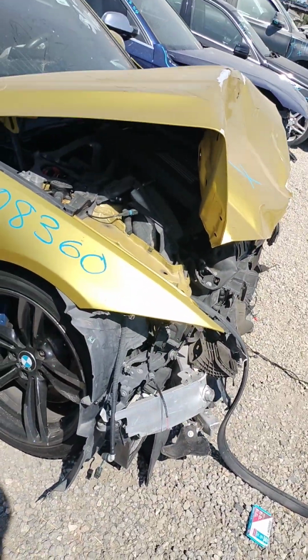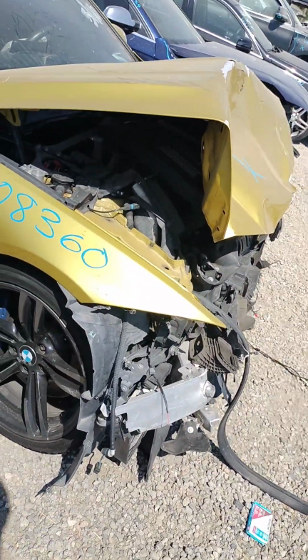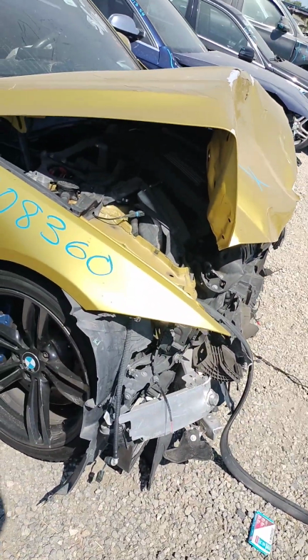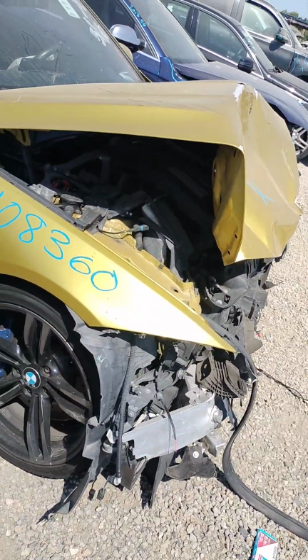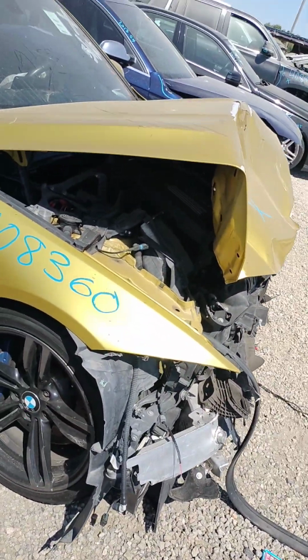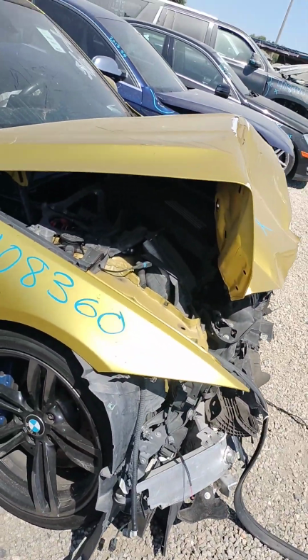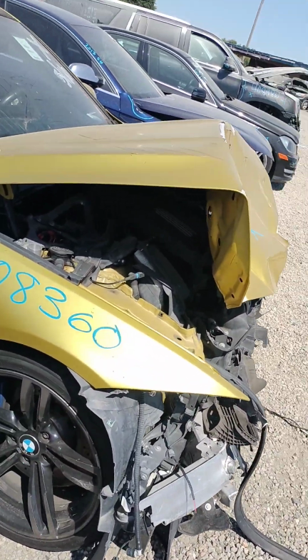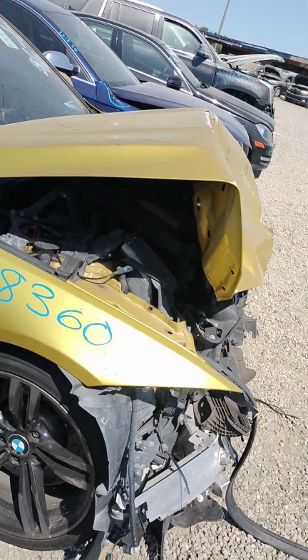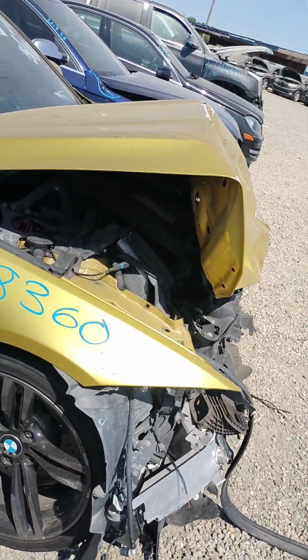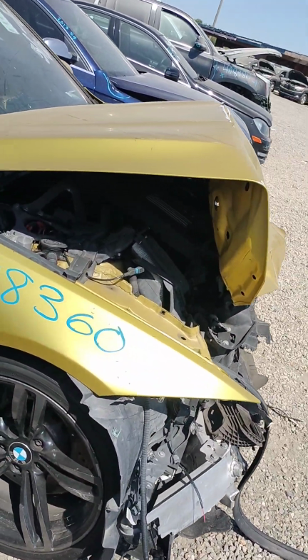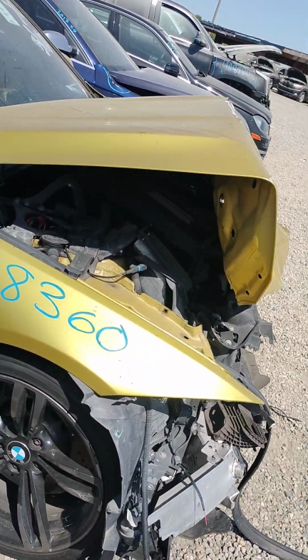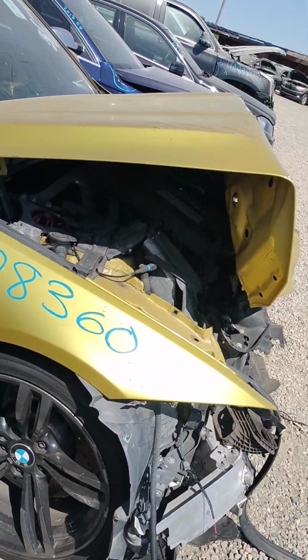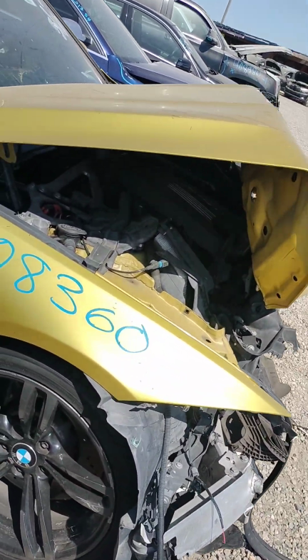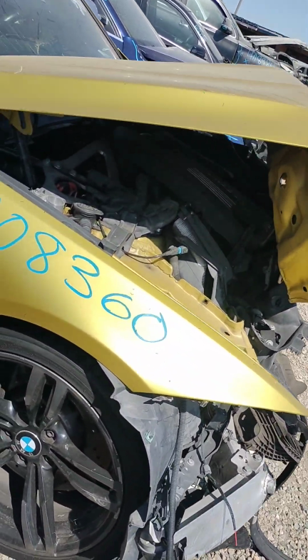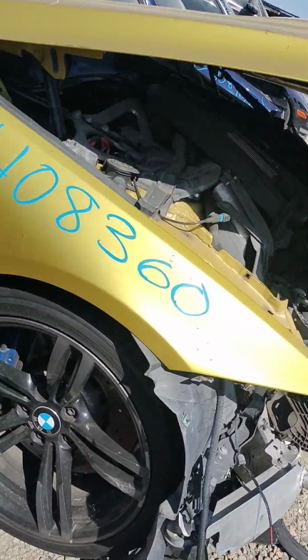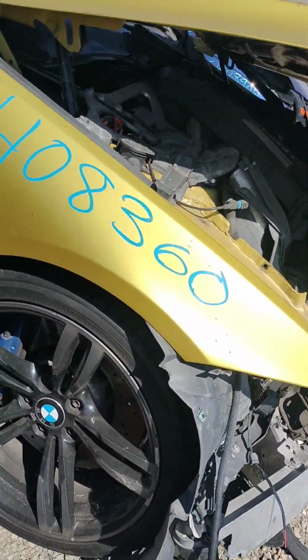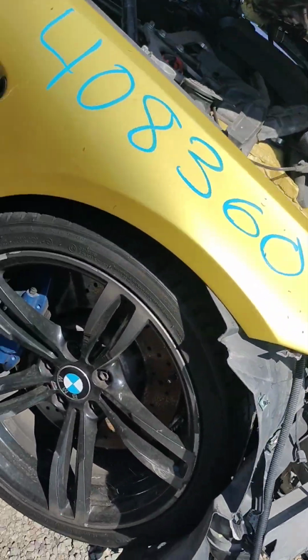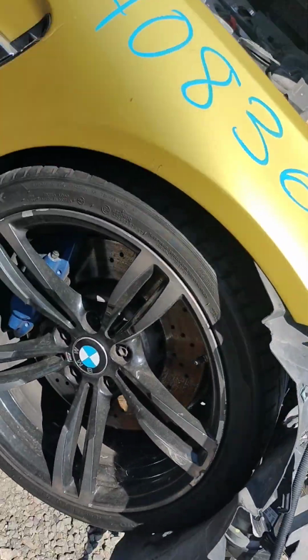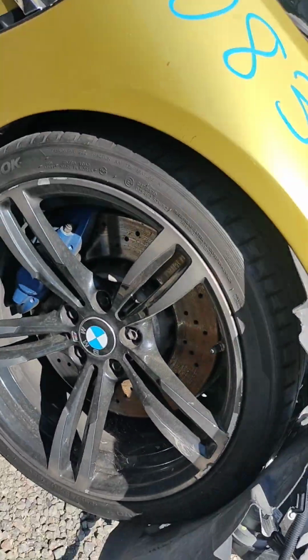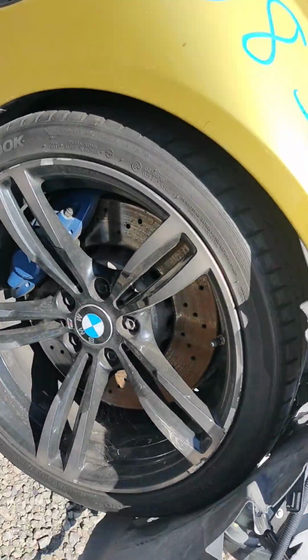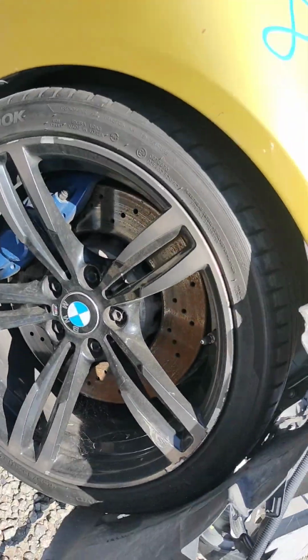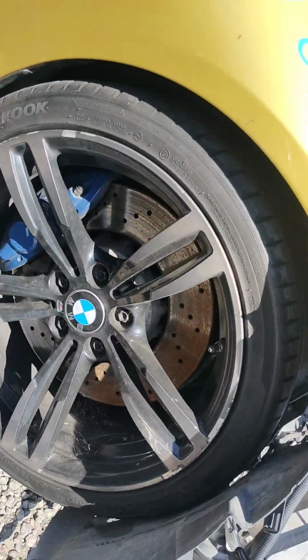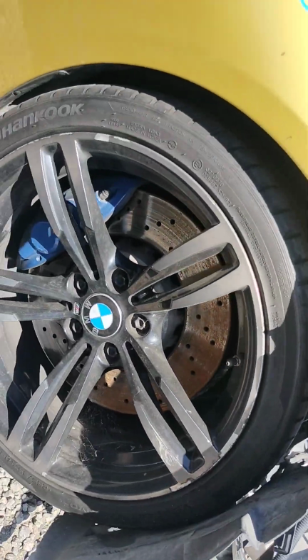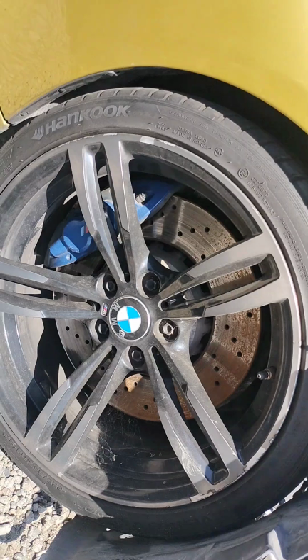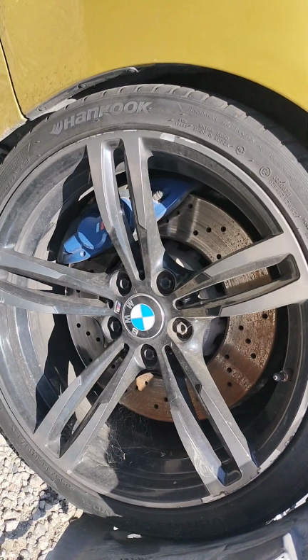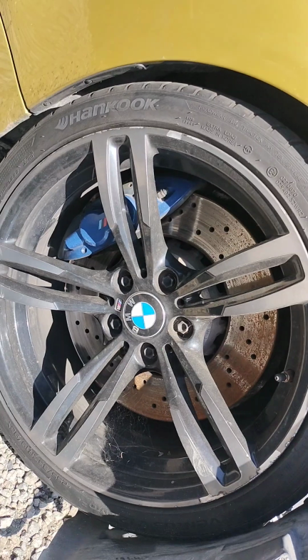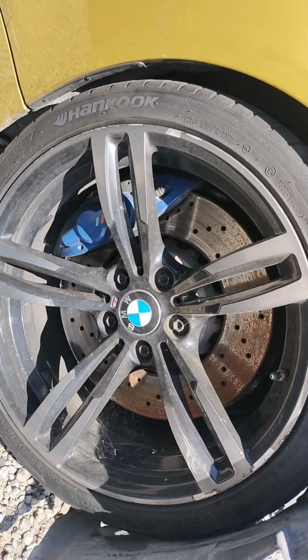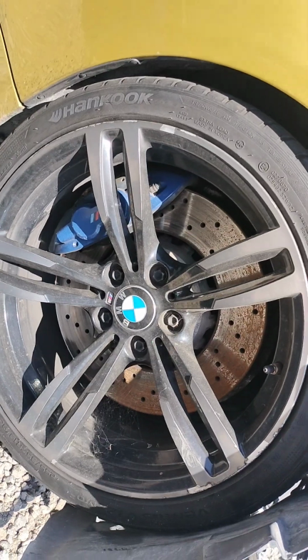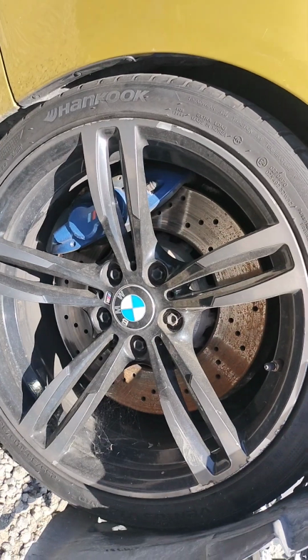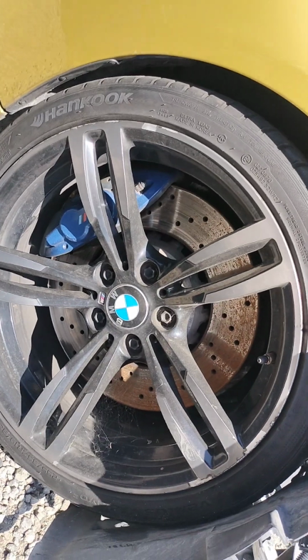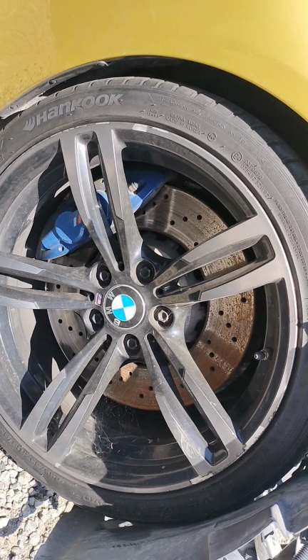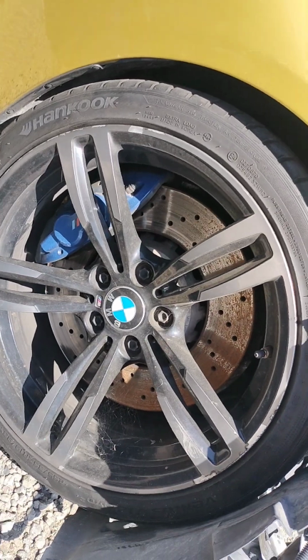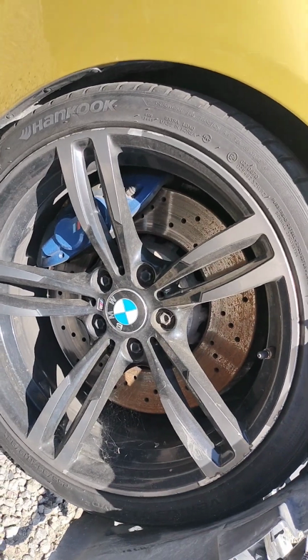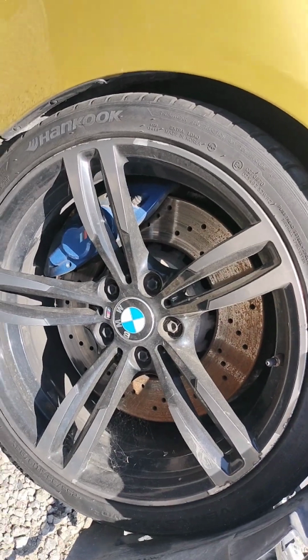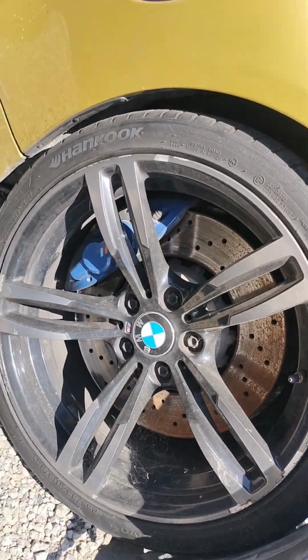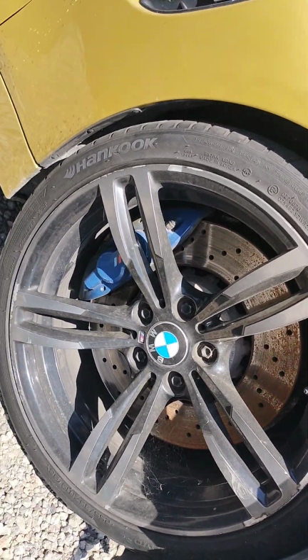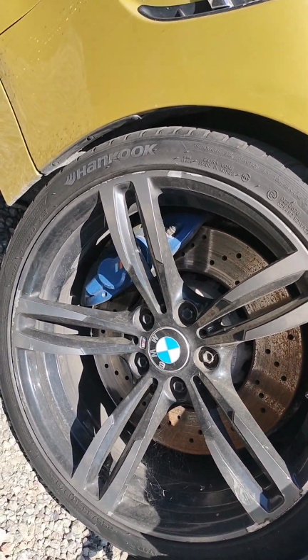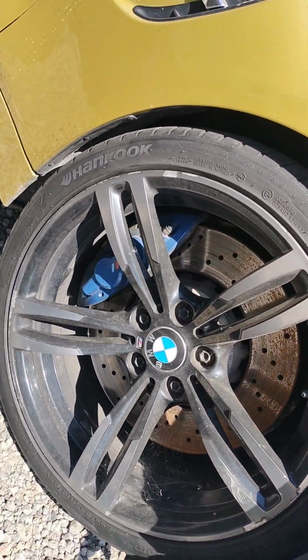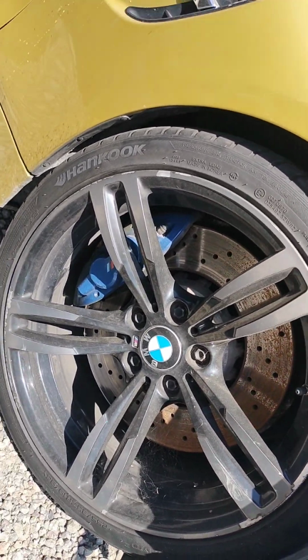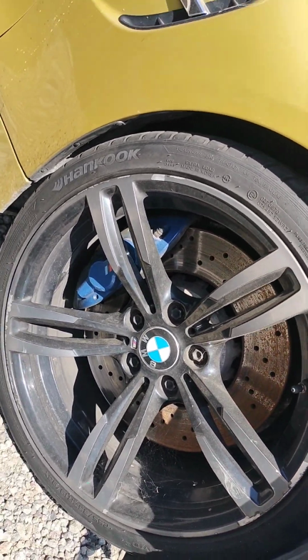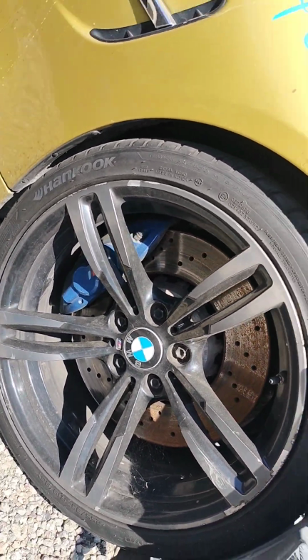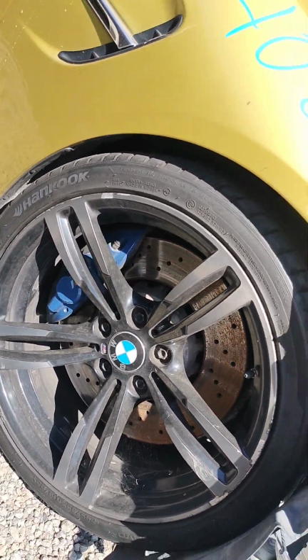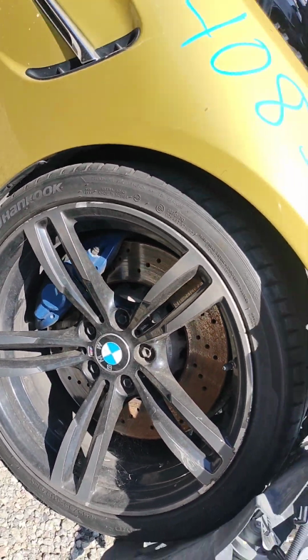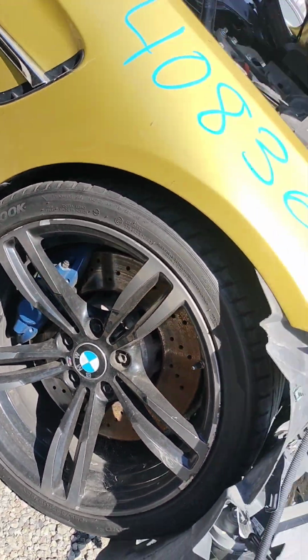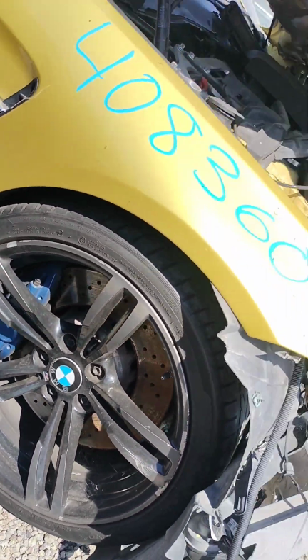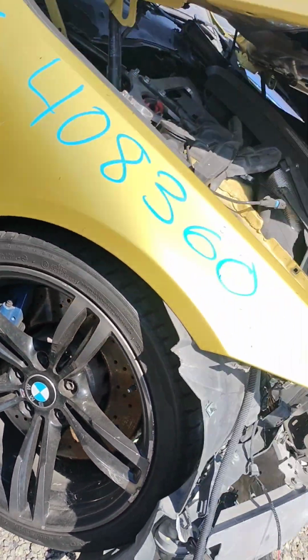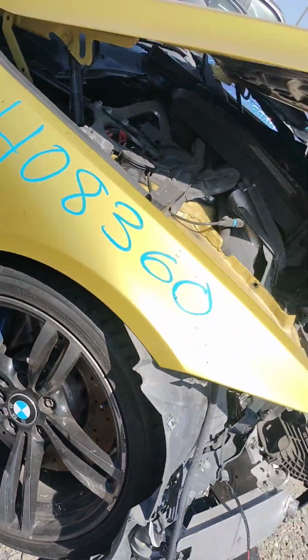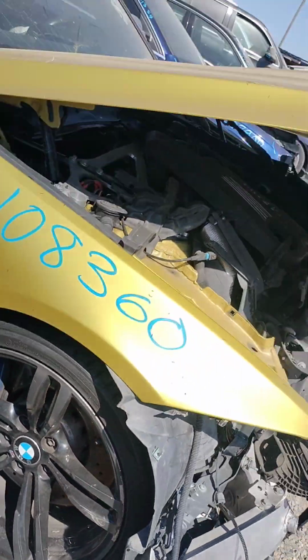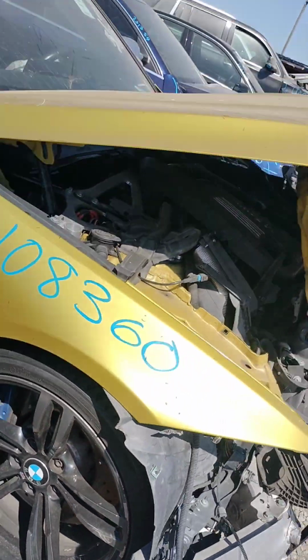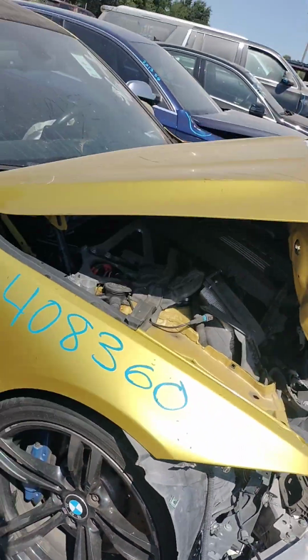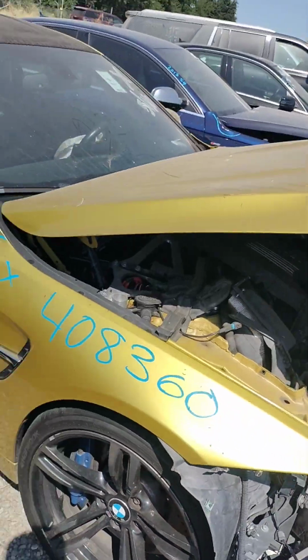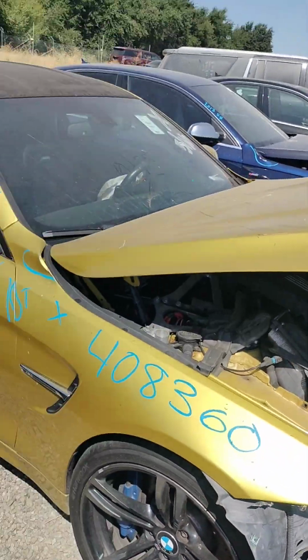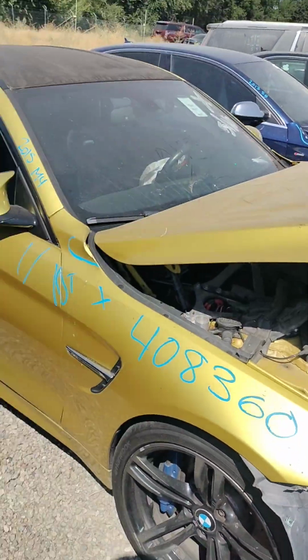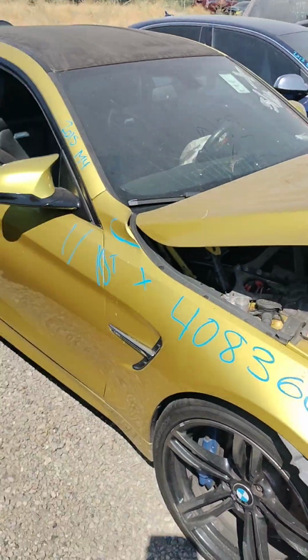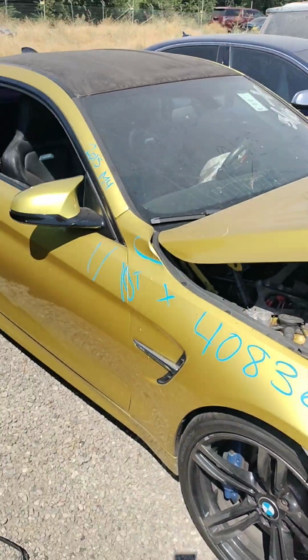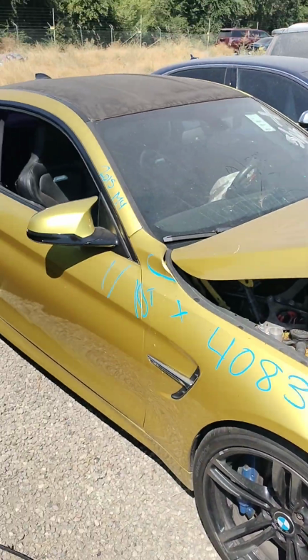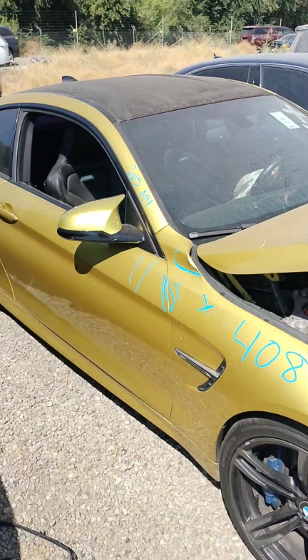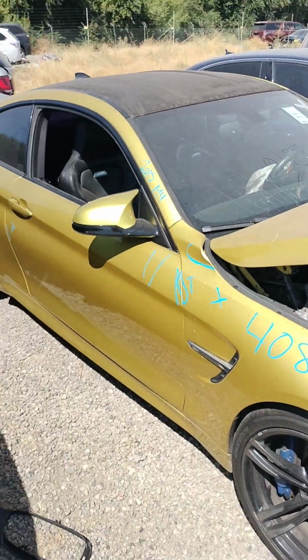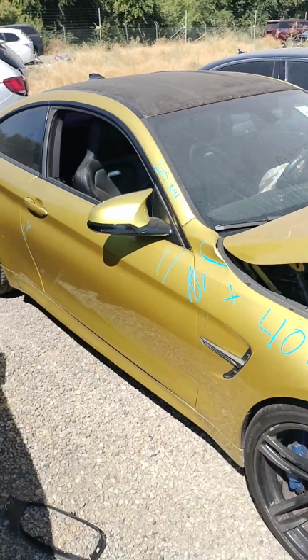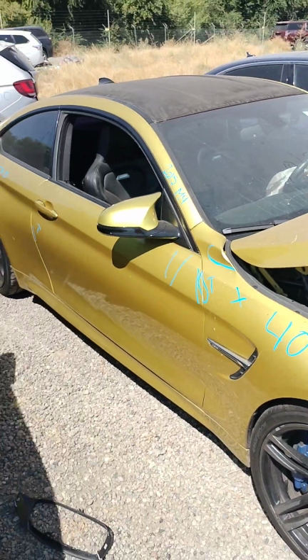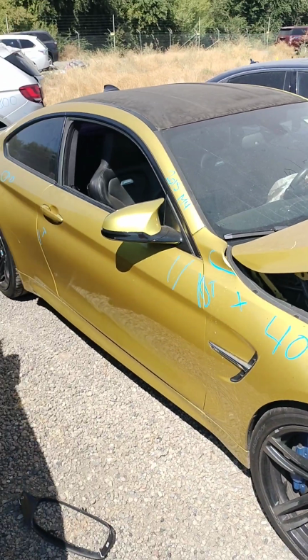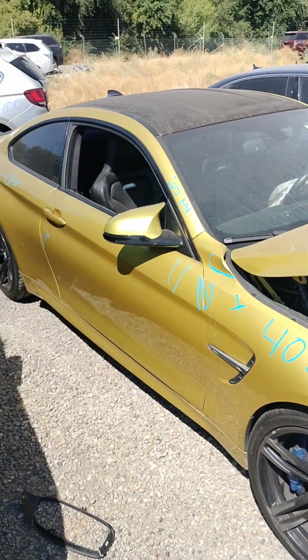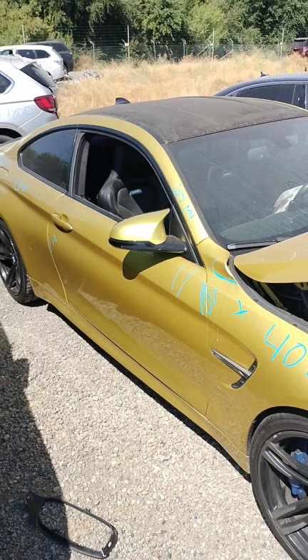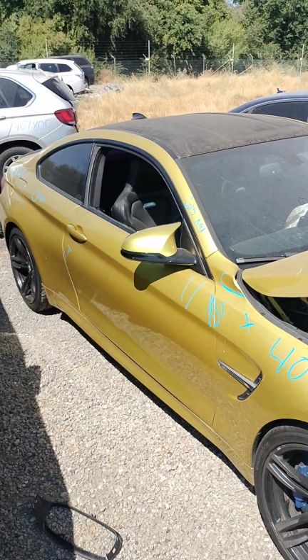It is a 2015 BMW M4. It does not have a key.